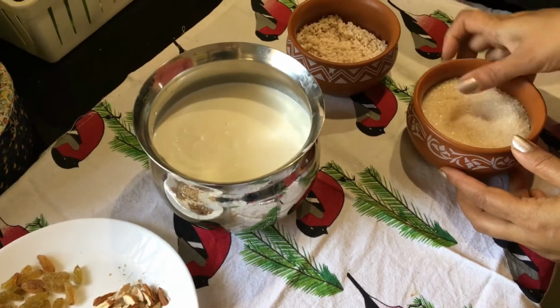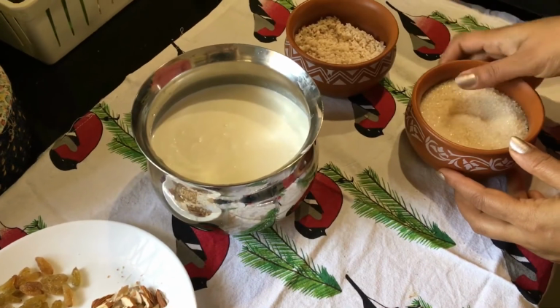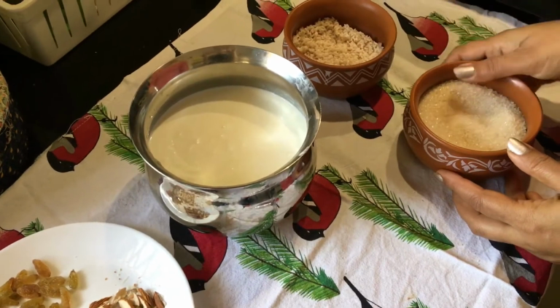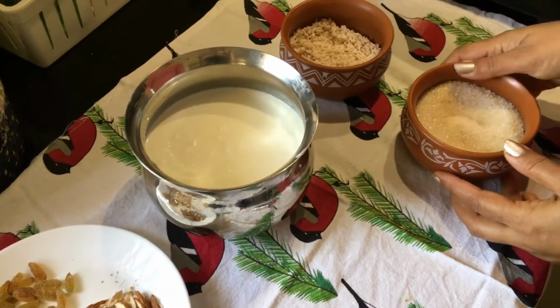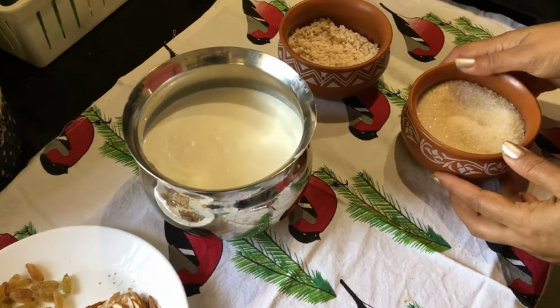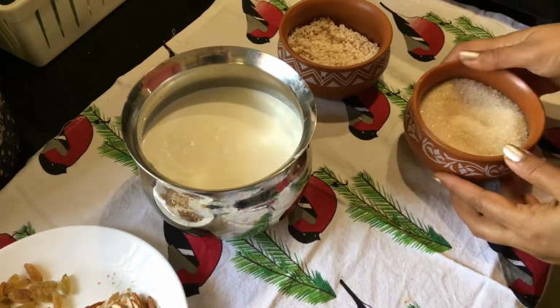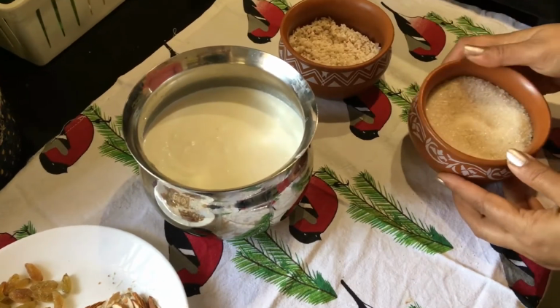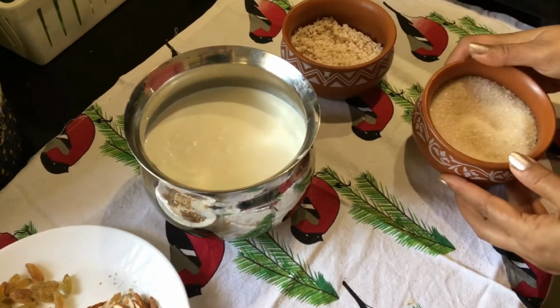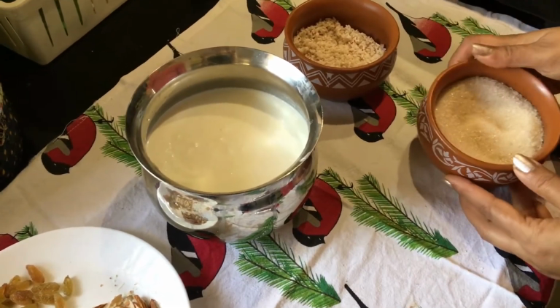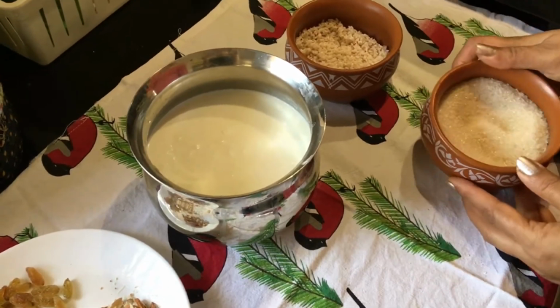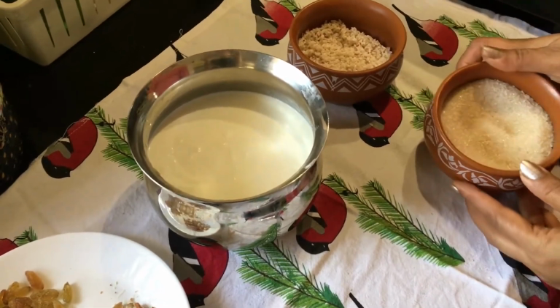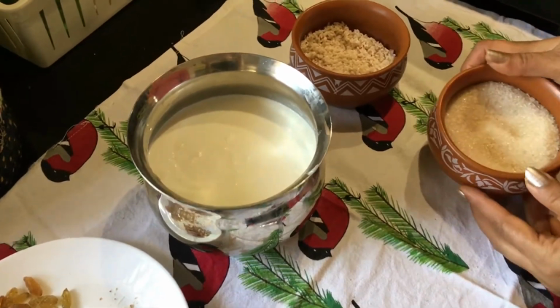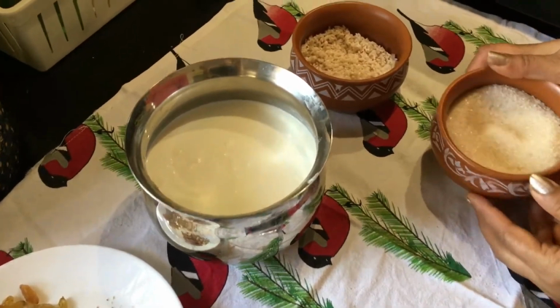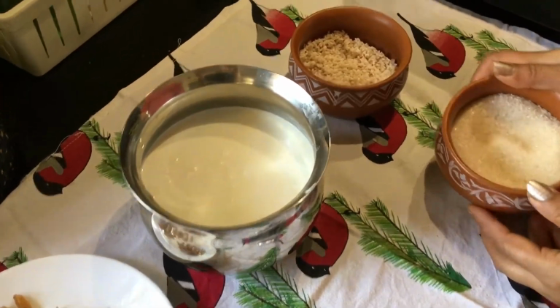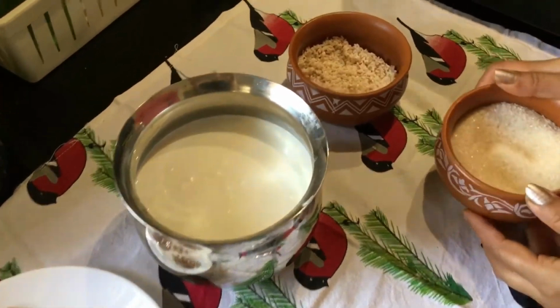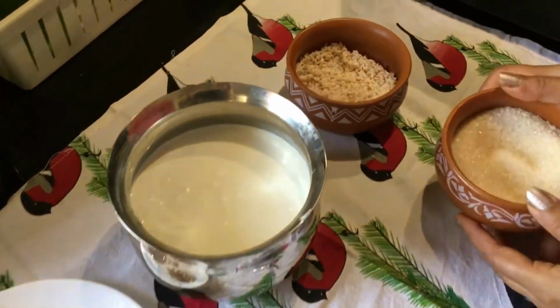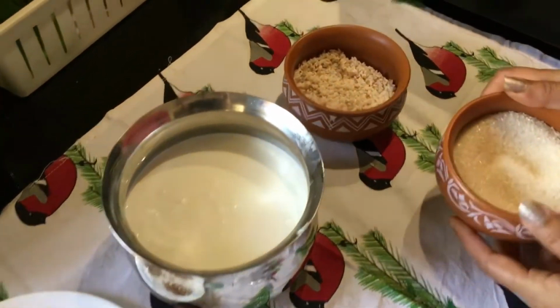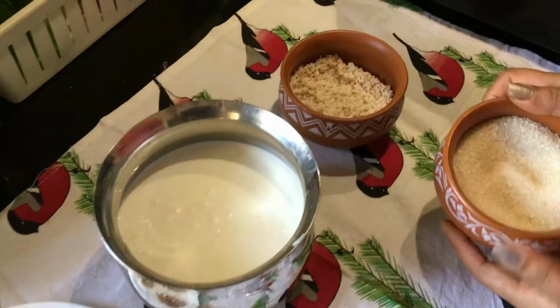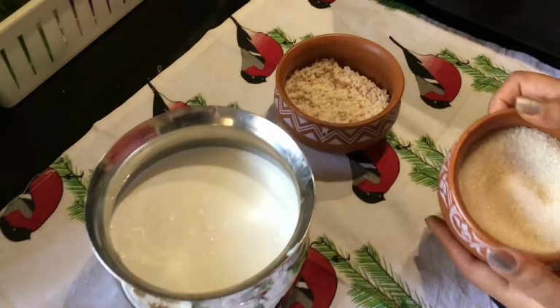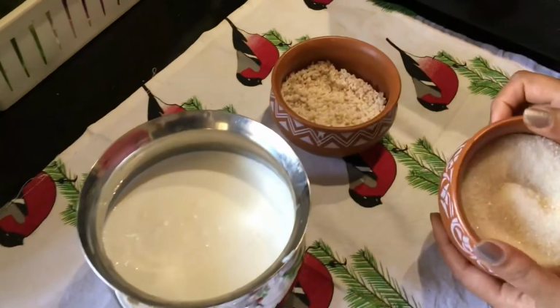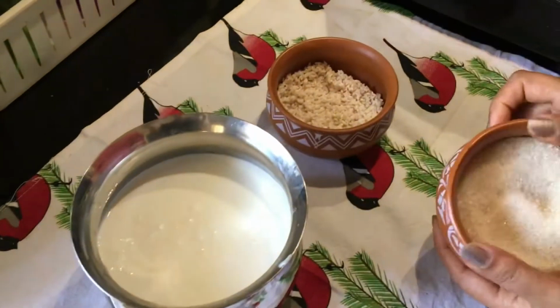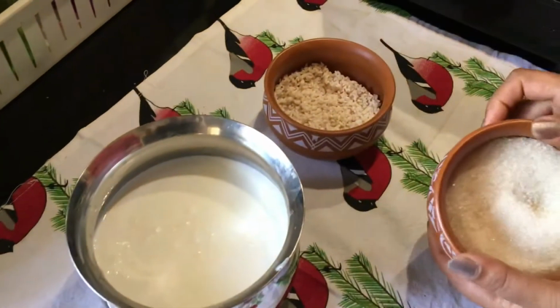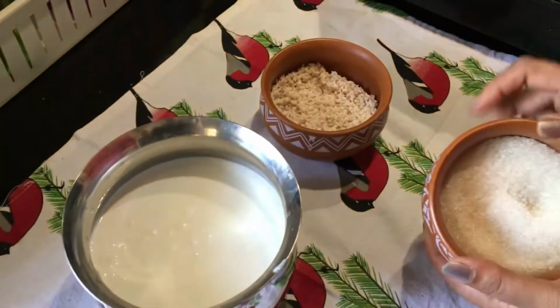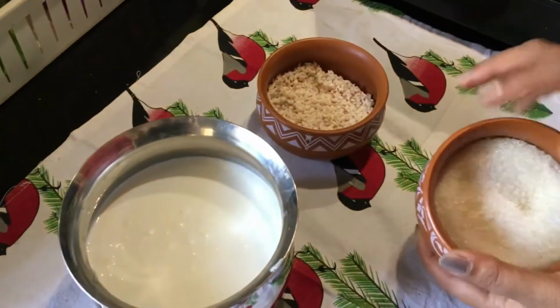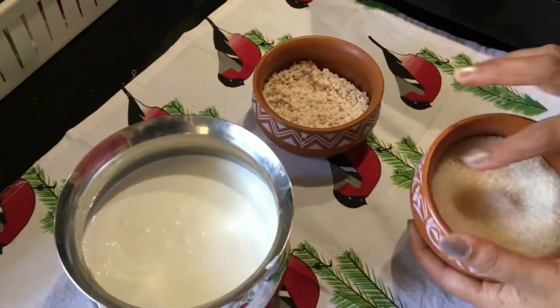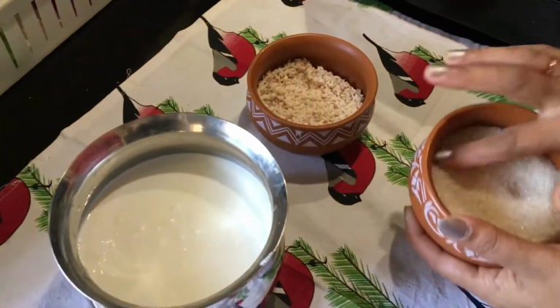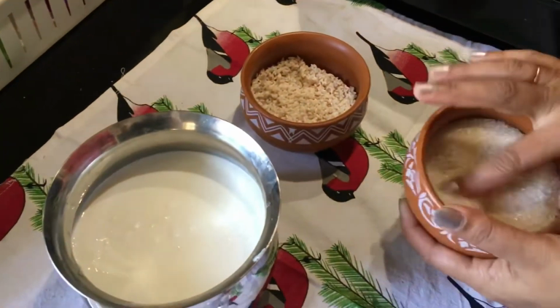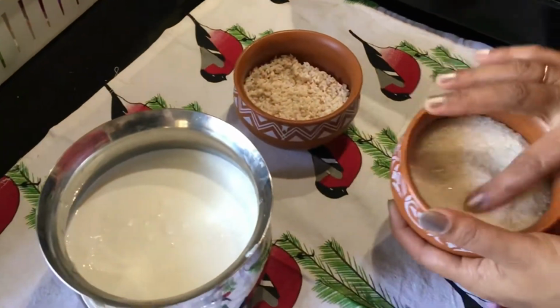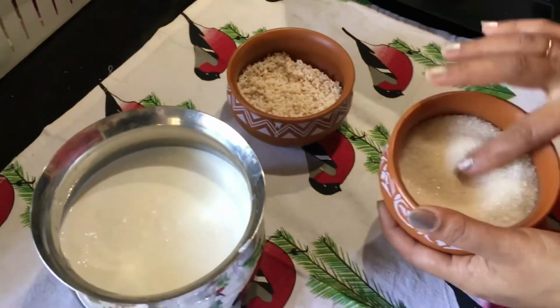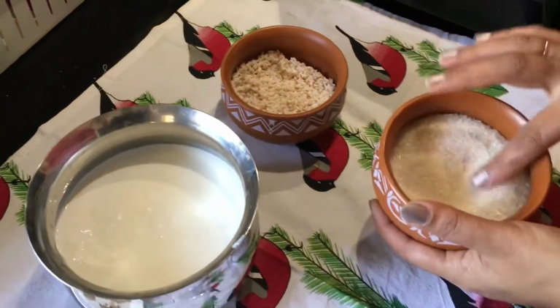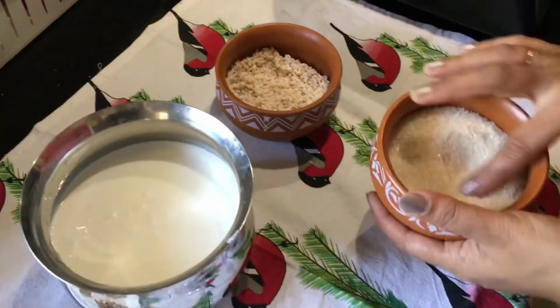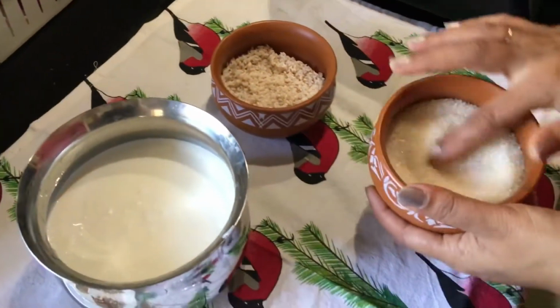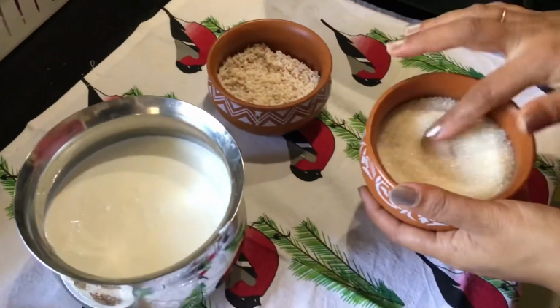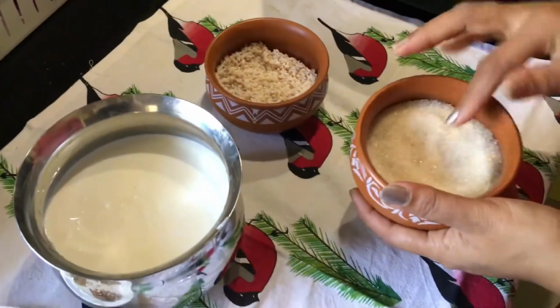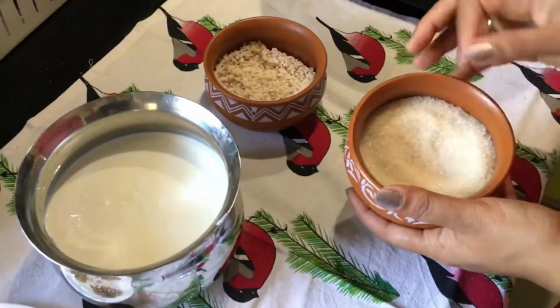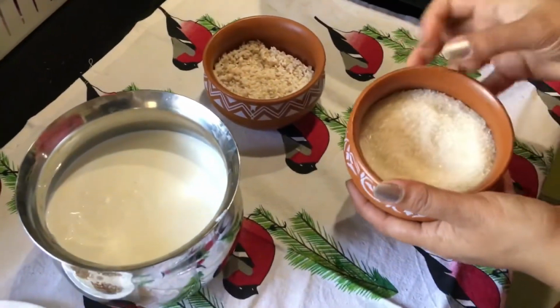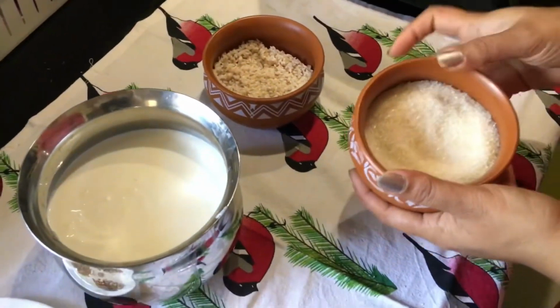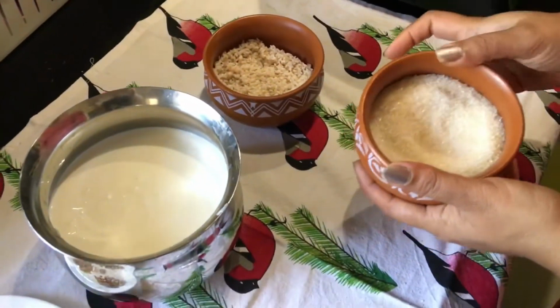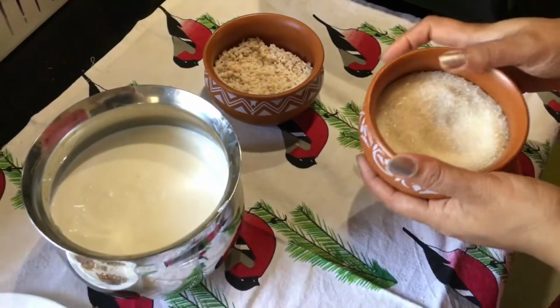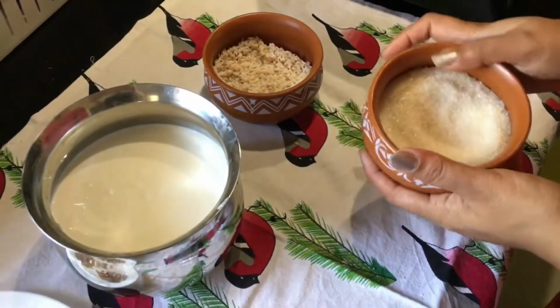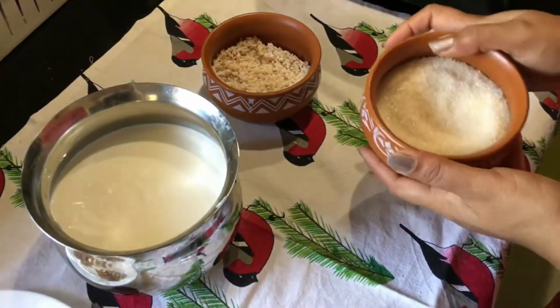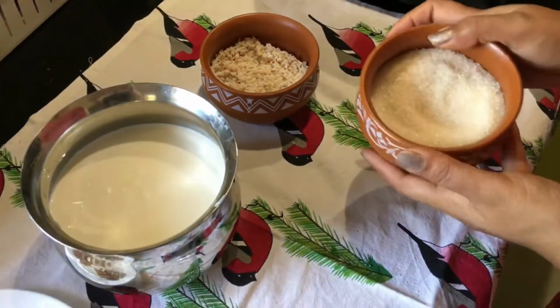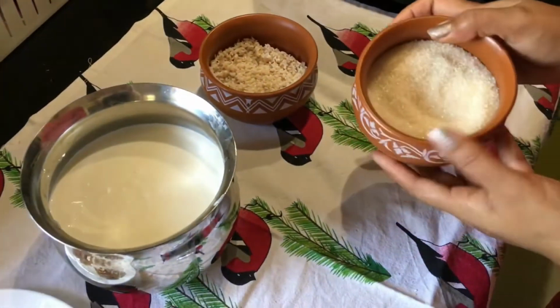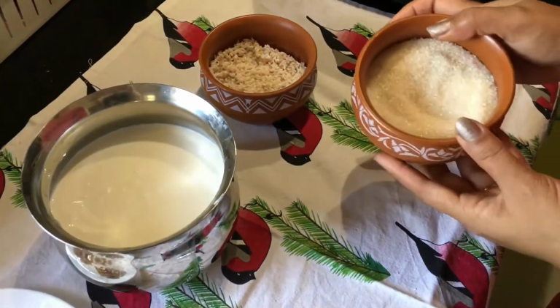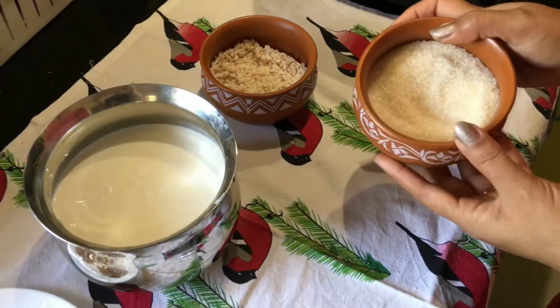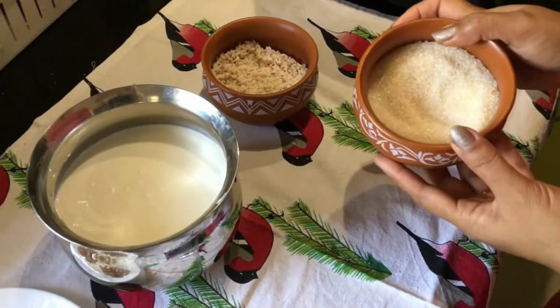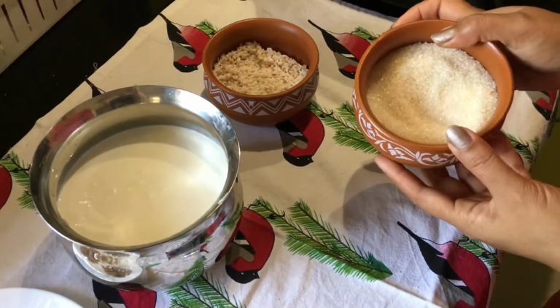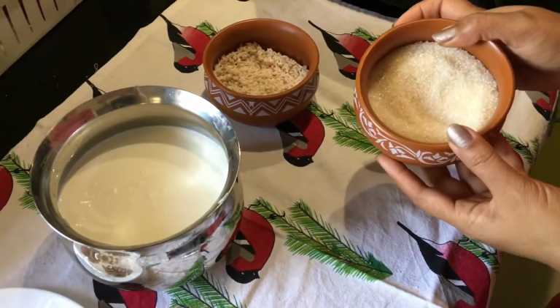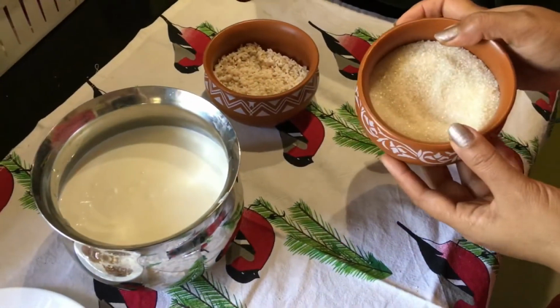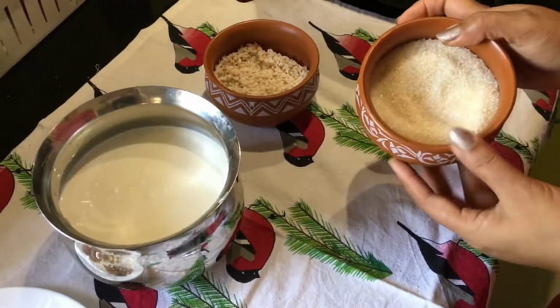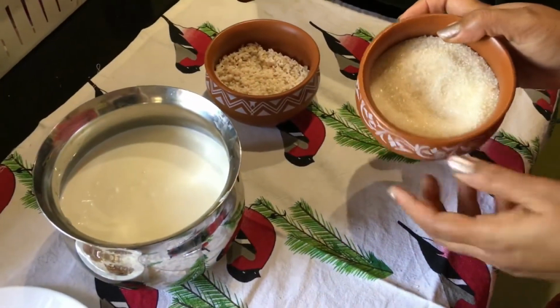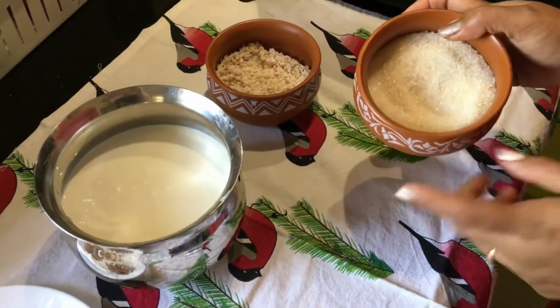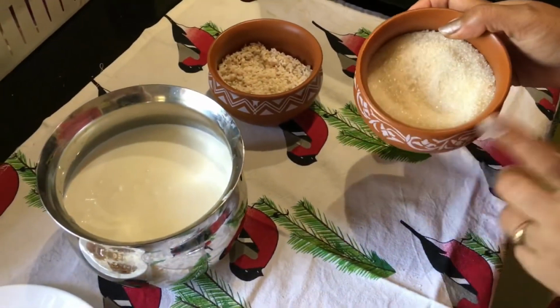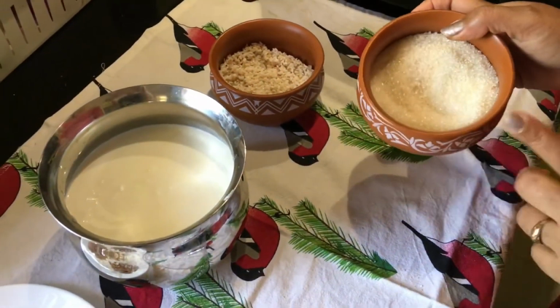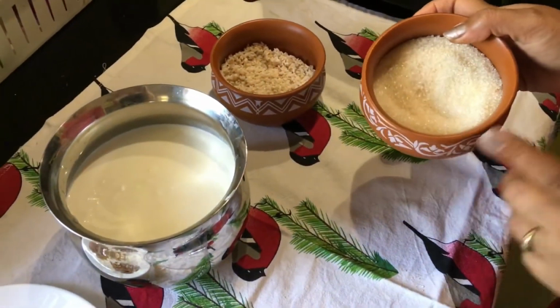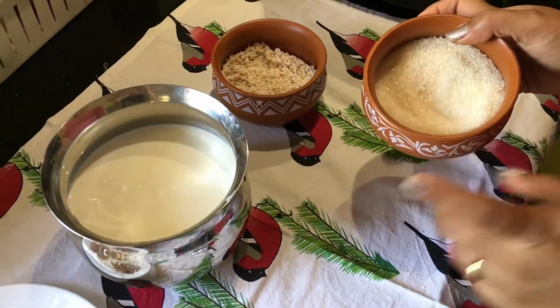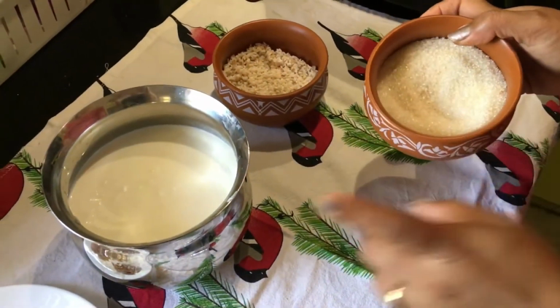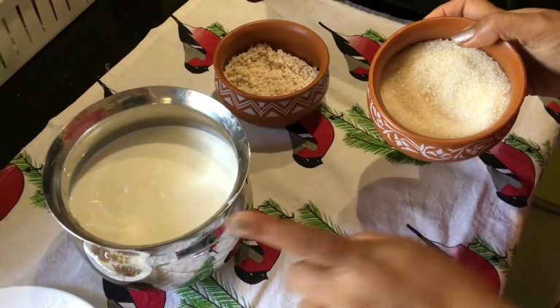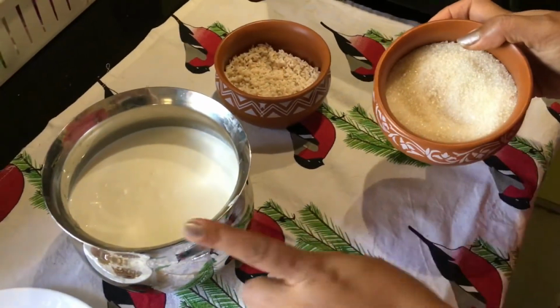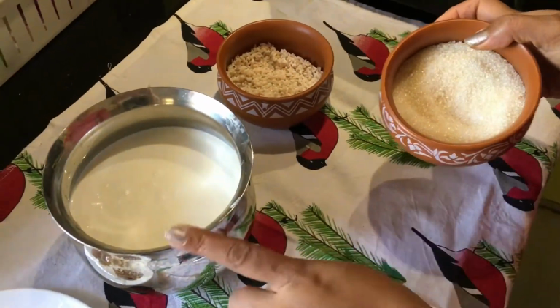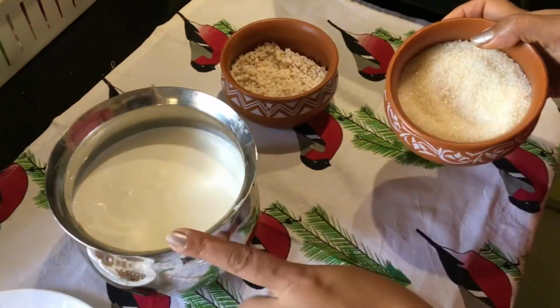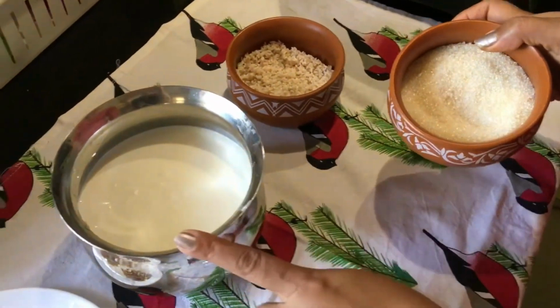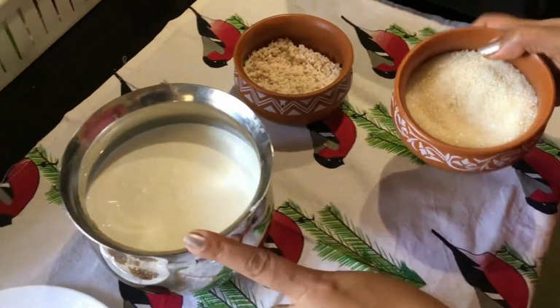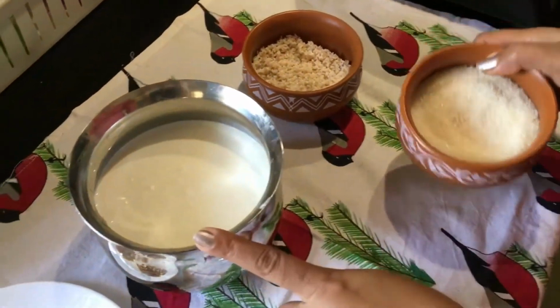Welcome to Prakriti Living. Today we are going to make a very tasty caramel payasam or kheer.